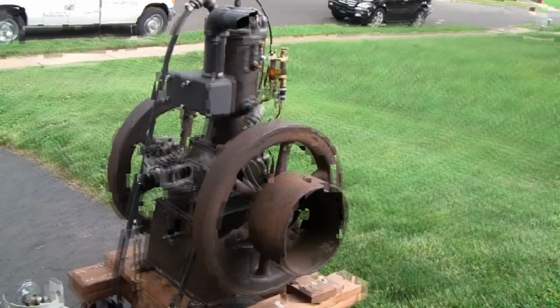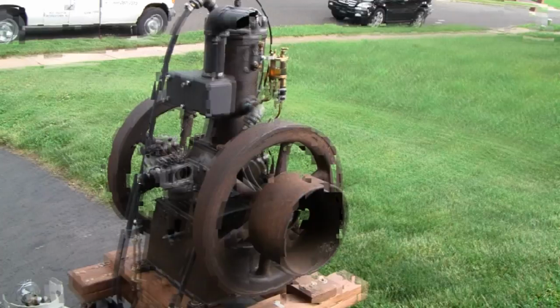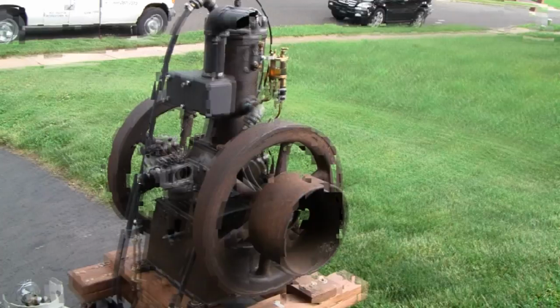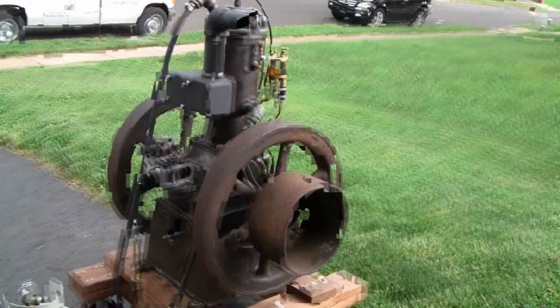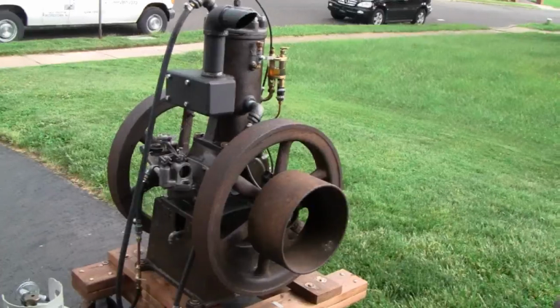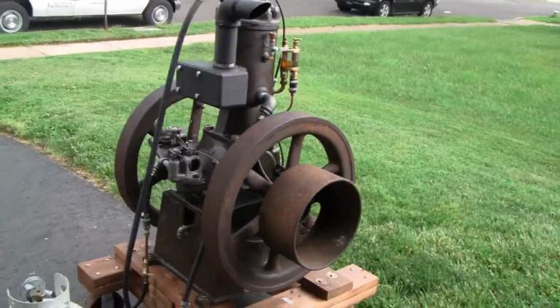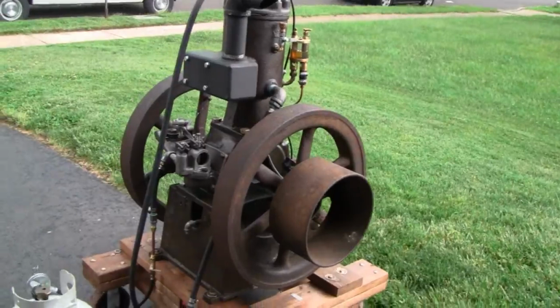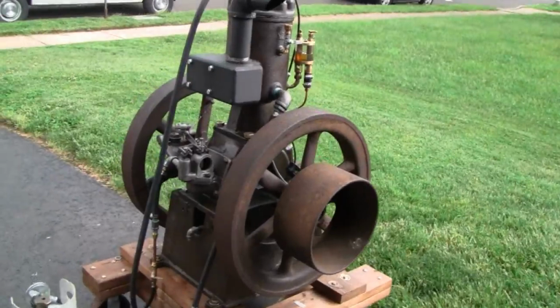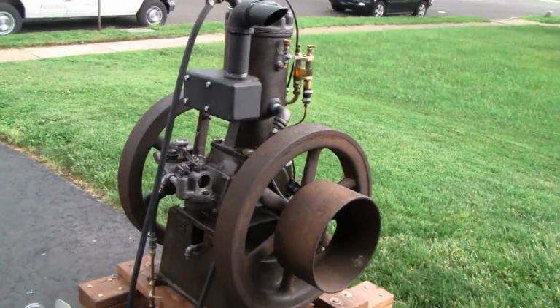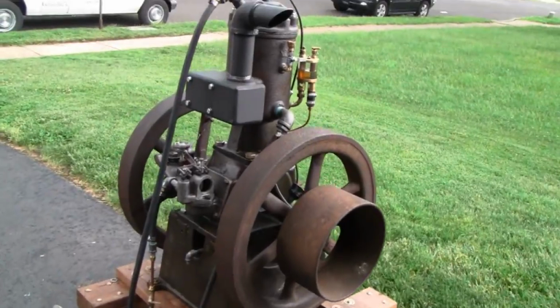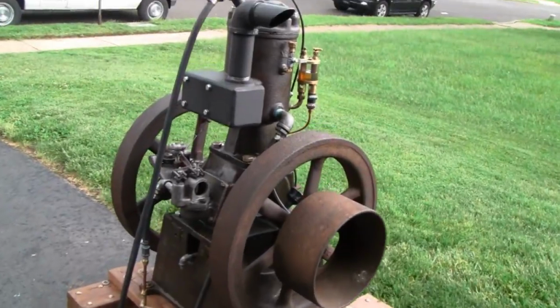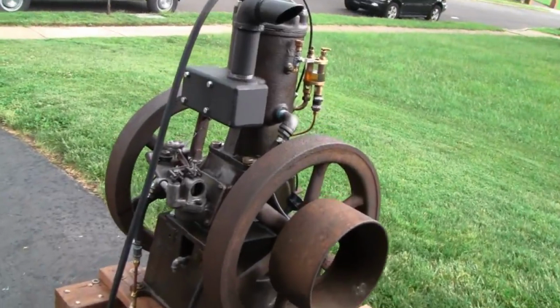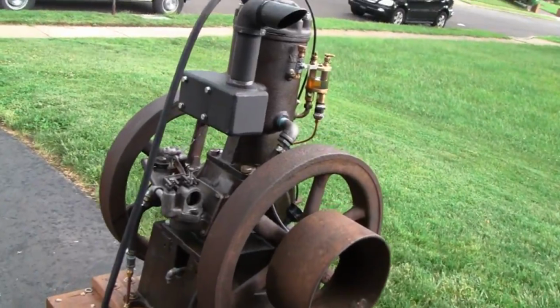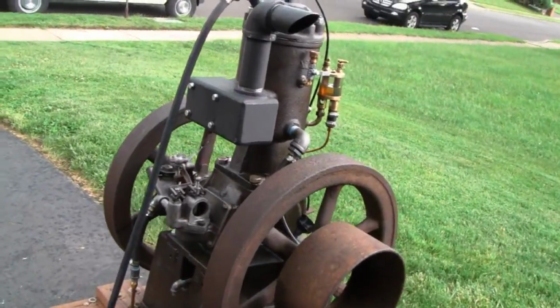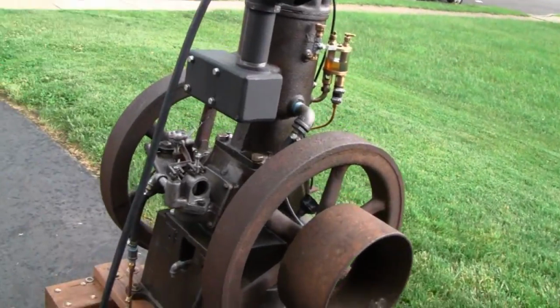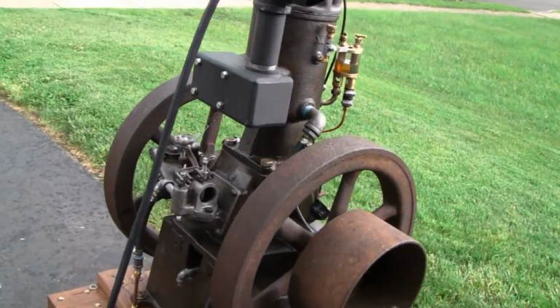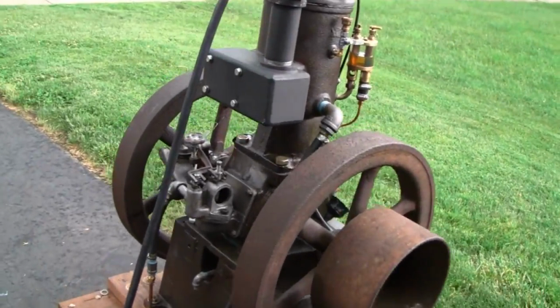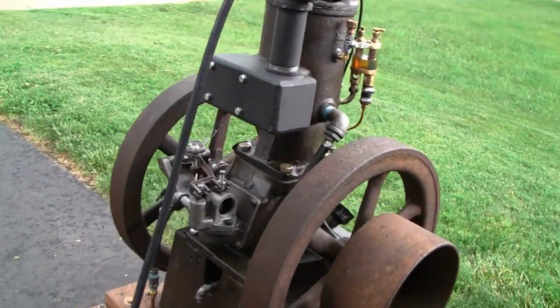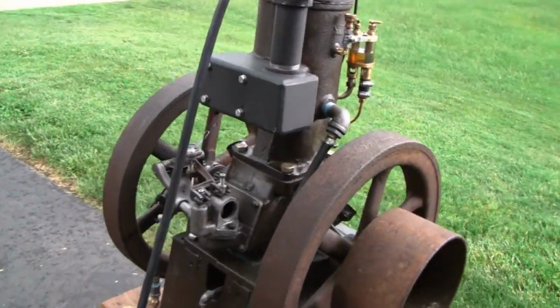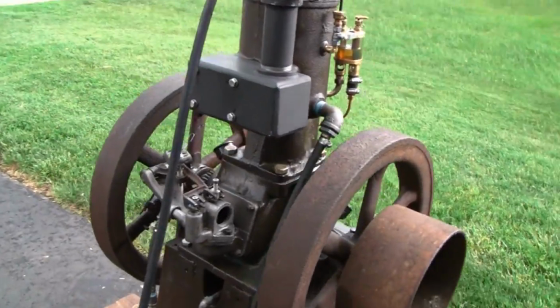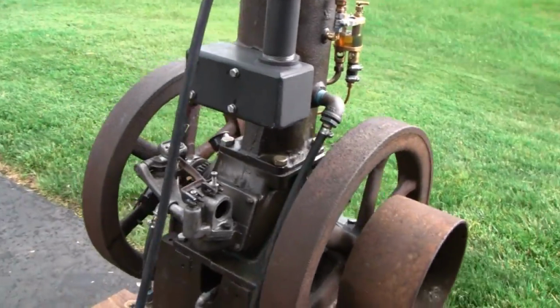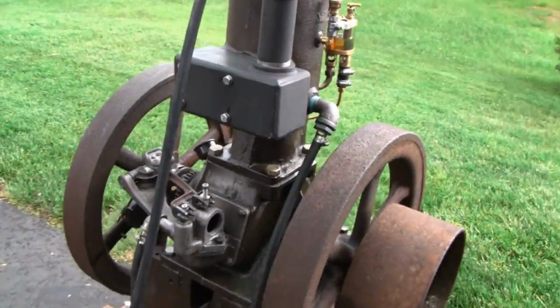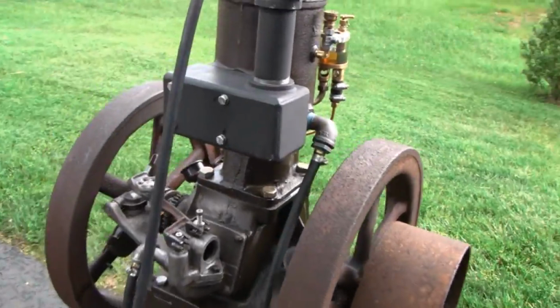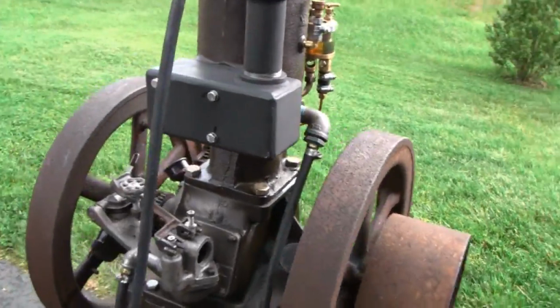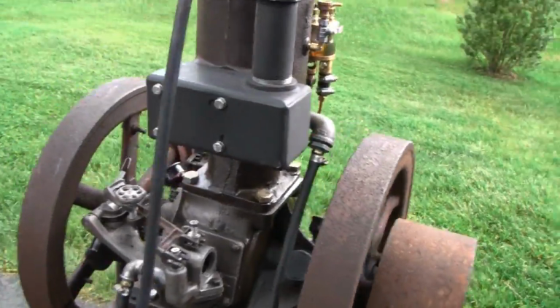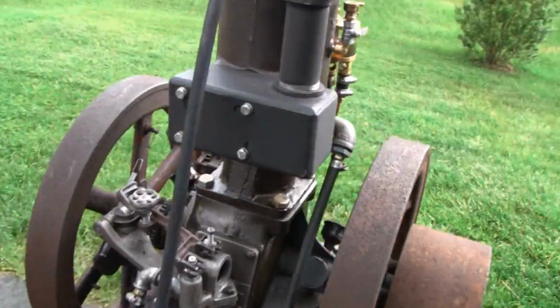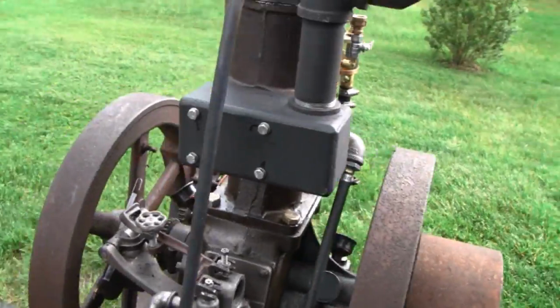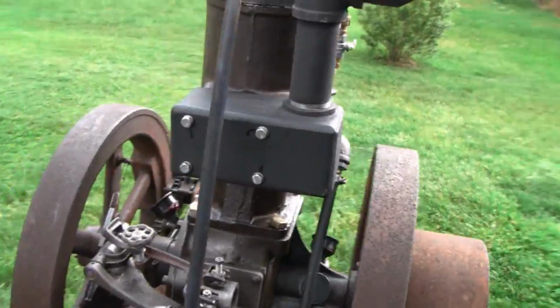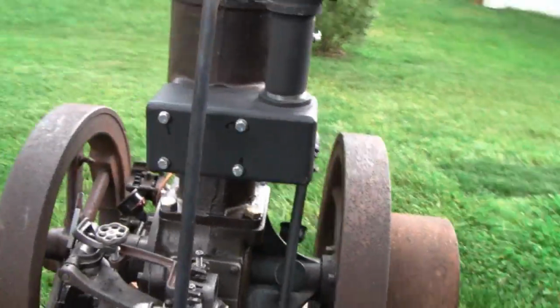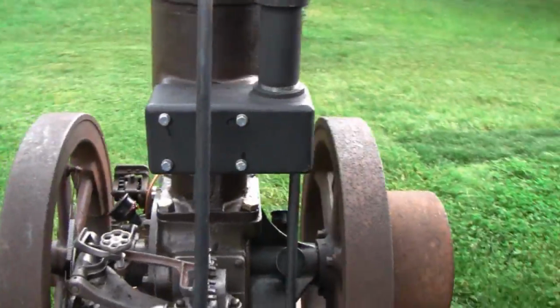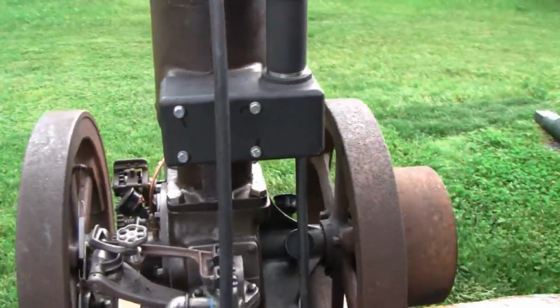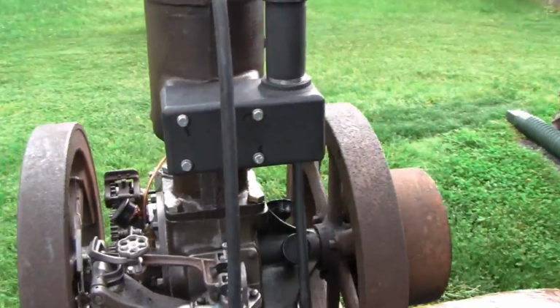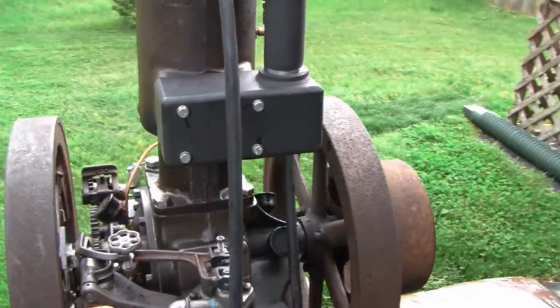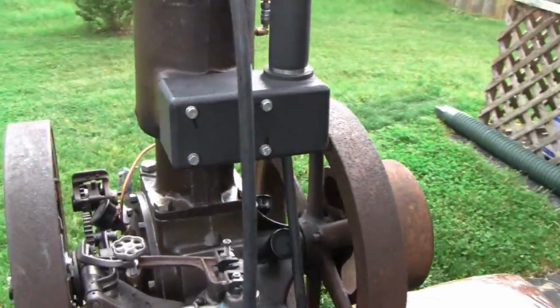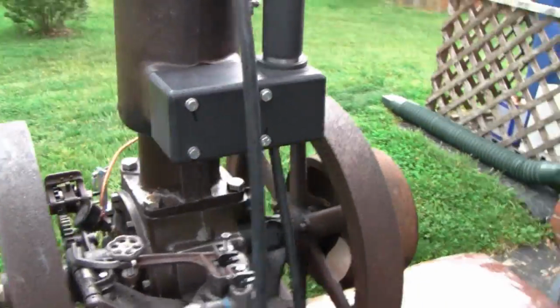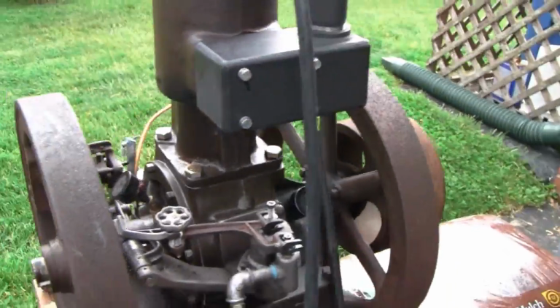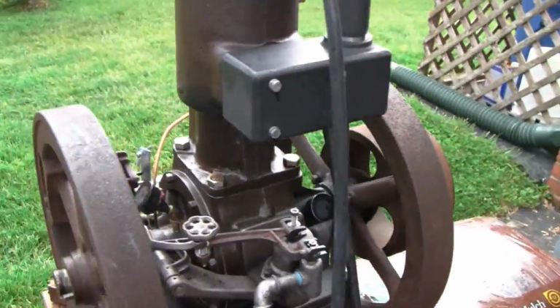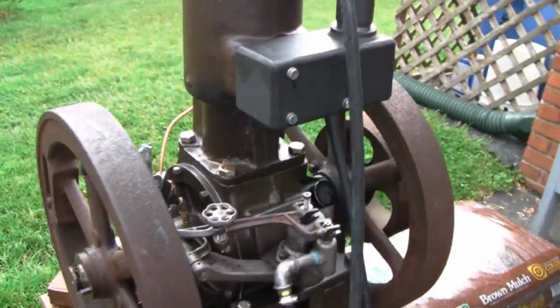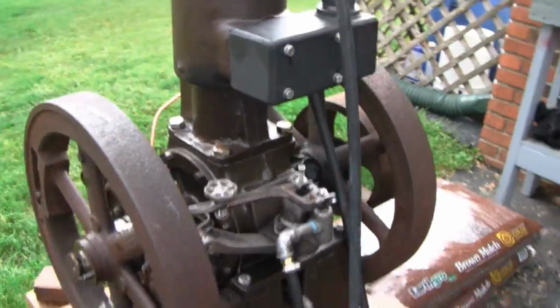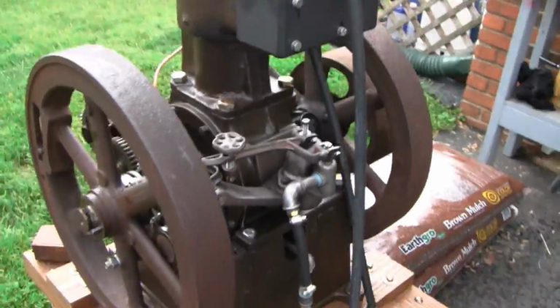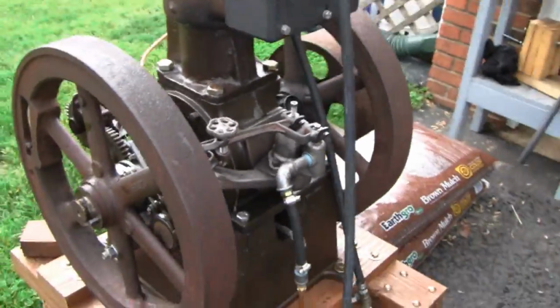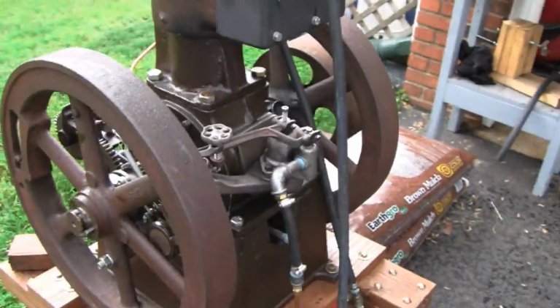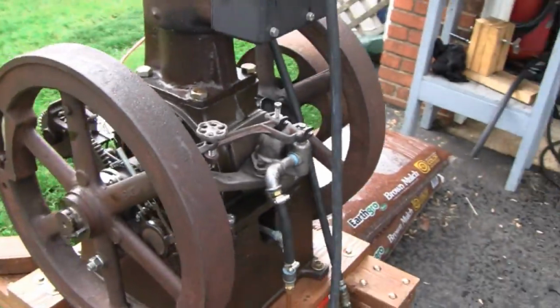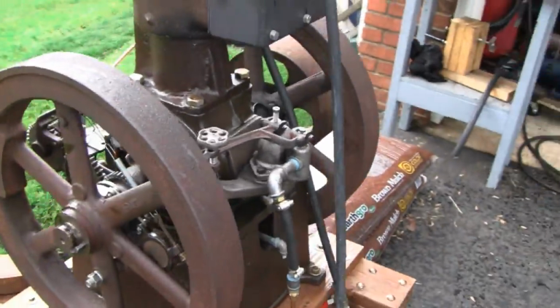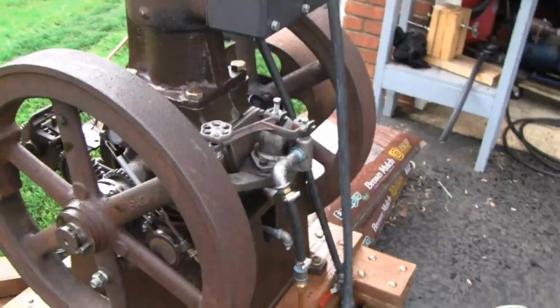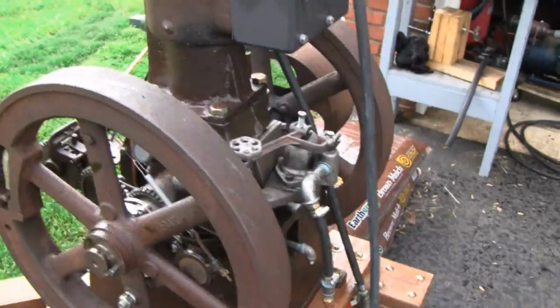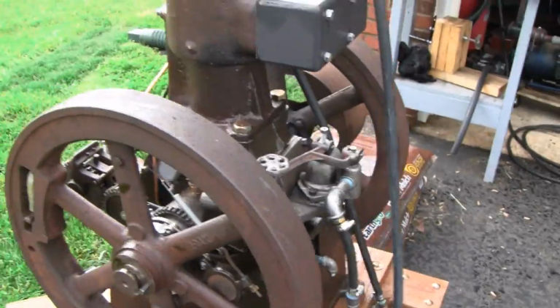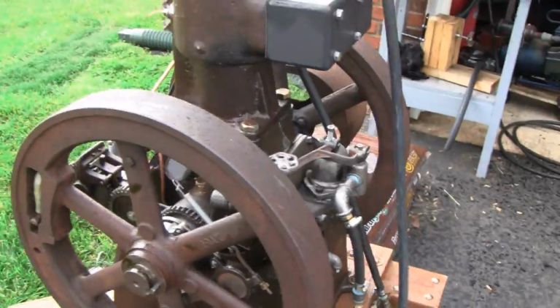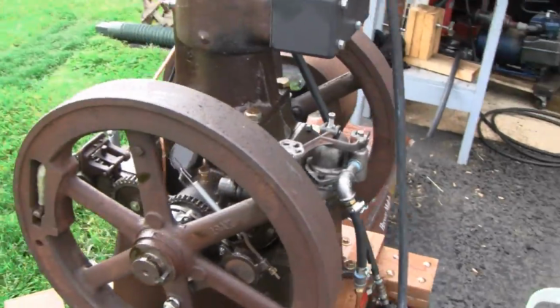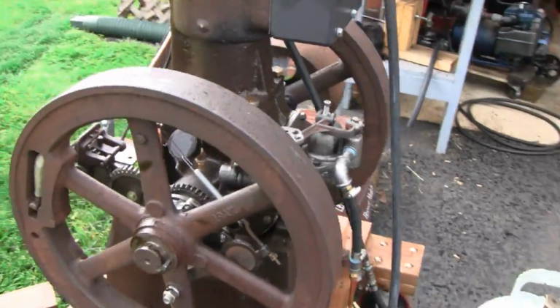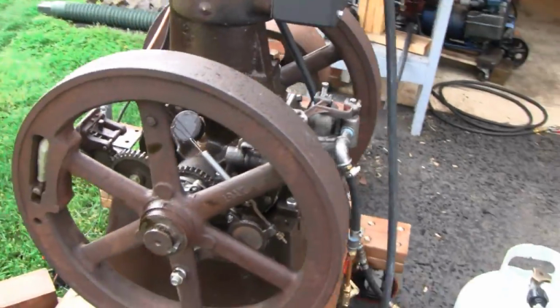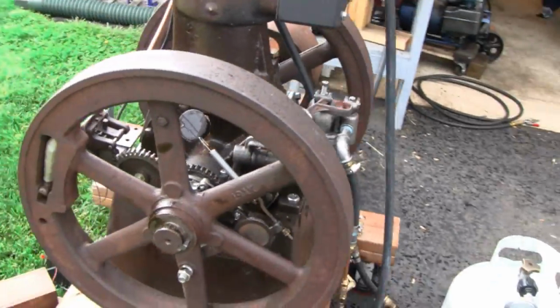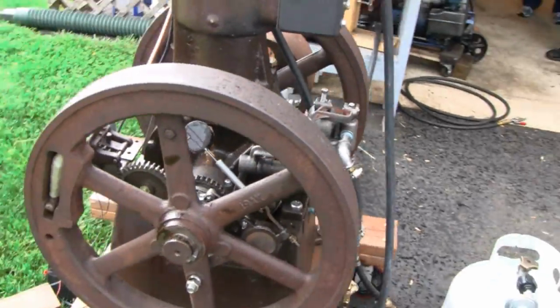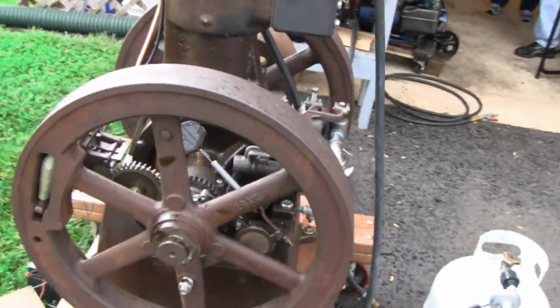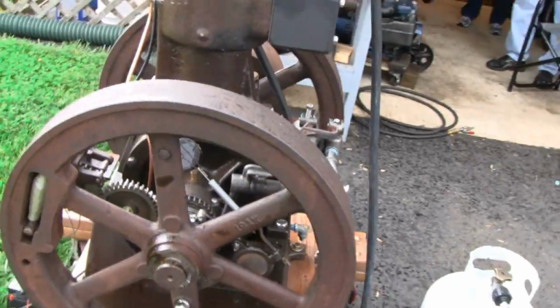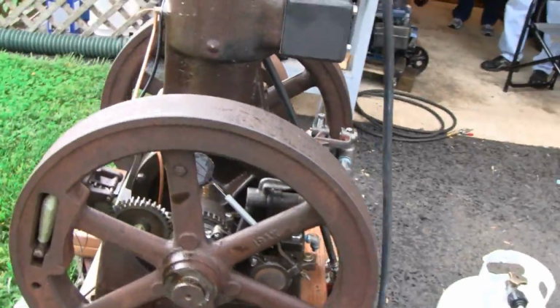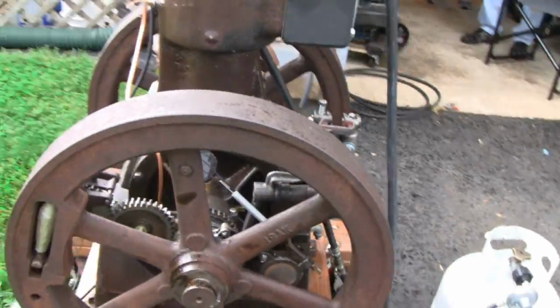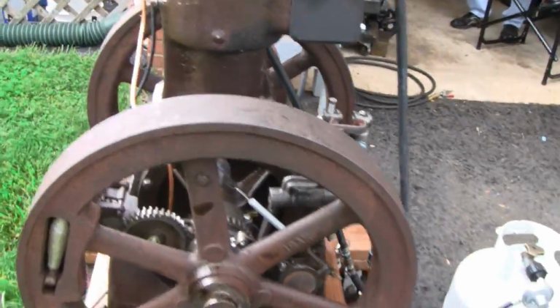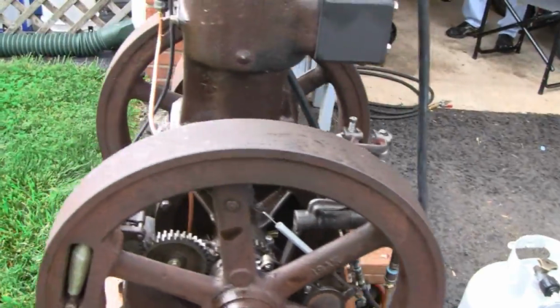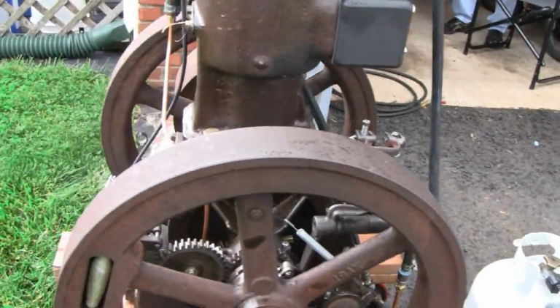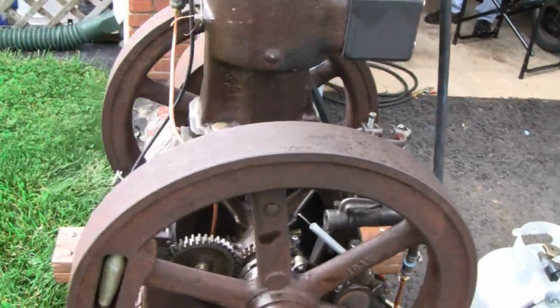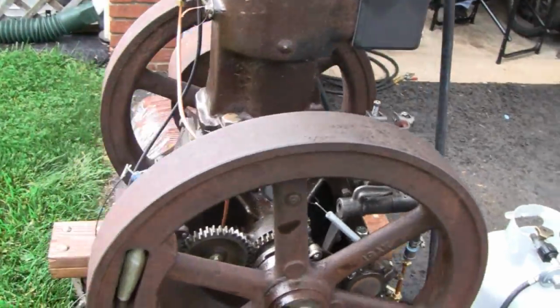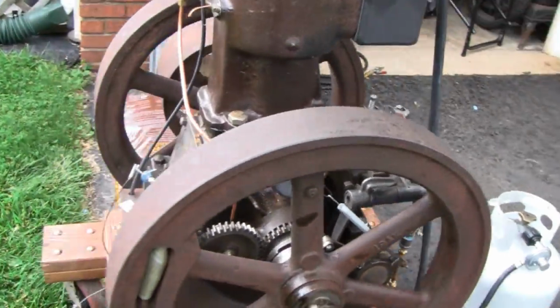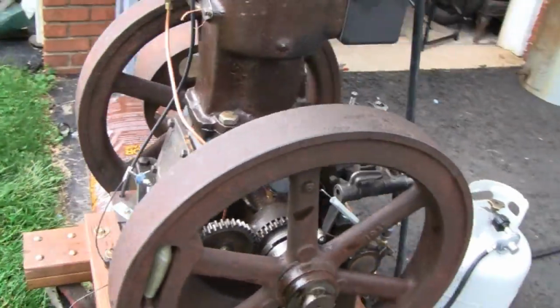Hey Tubes, here you go. Got a special day in engine history here. This thing hasn't been started in probably 50, 60 years or so.